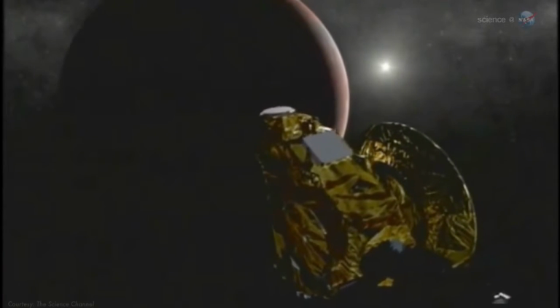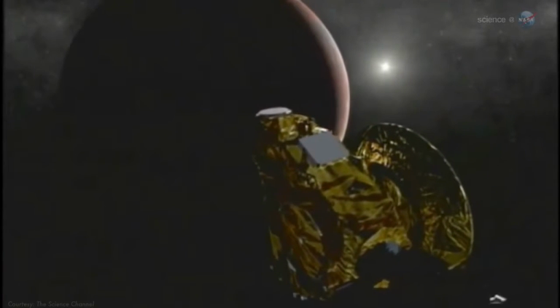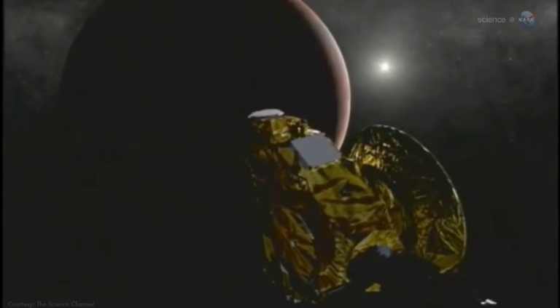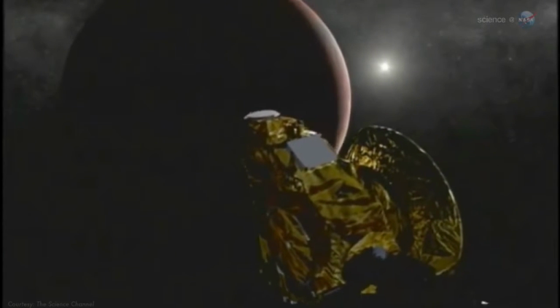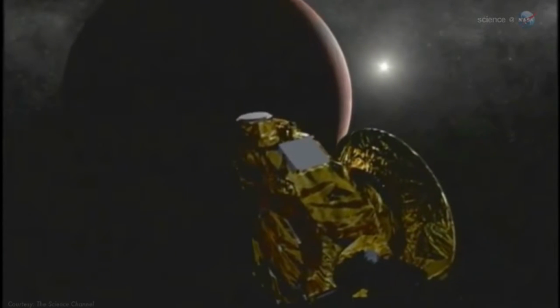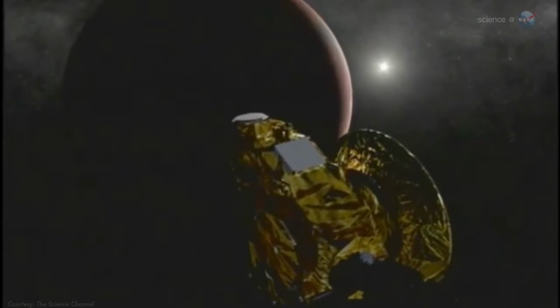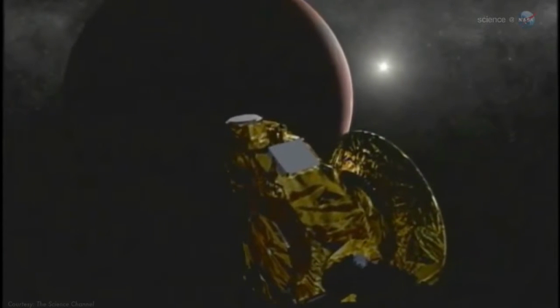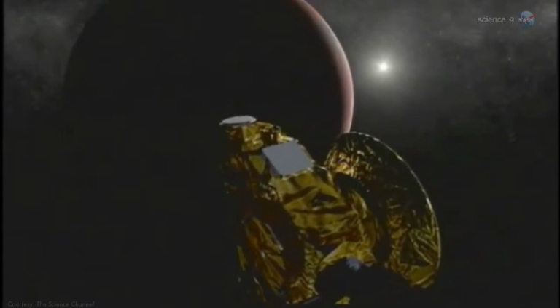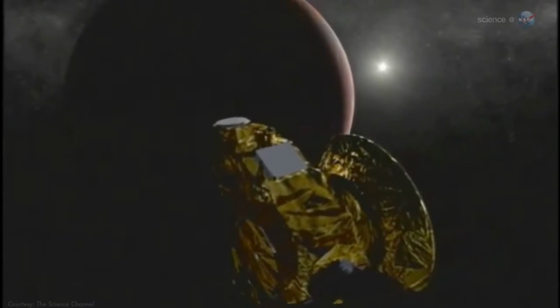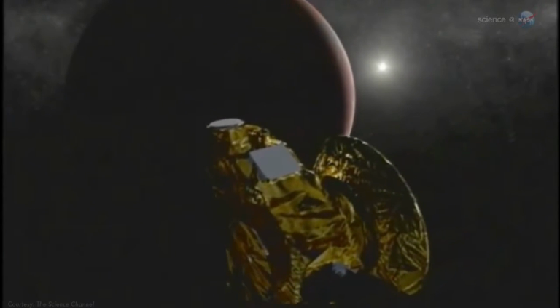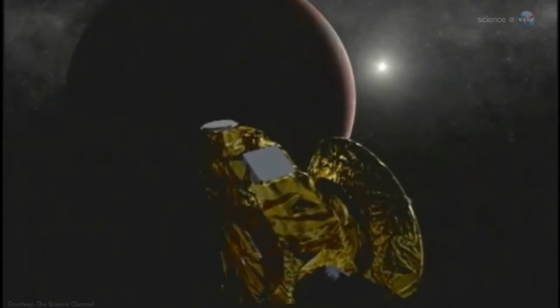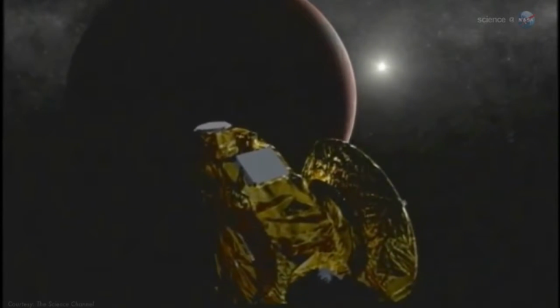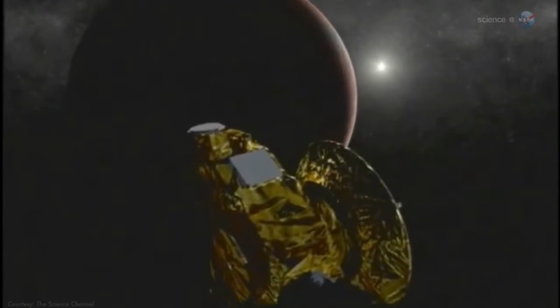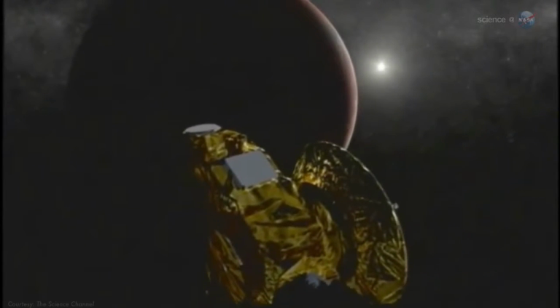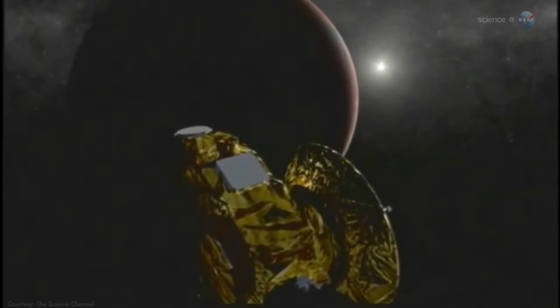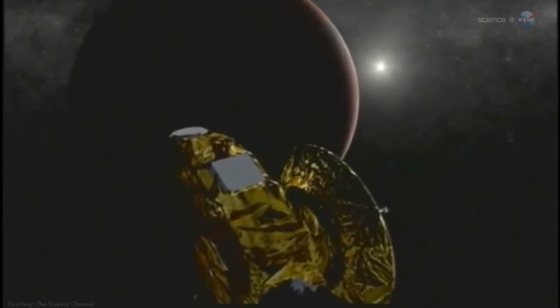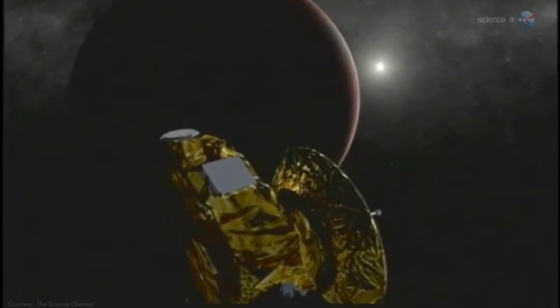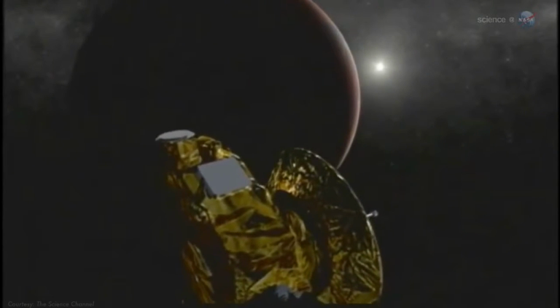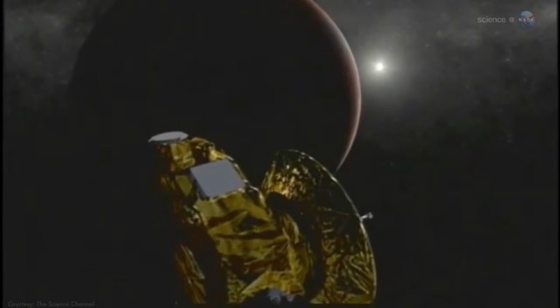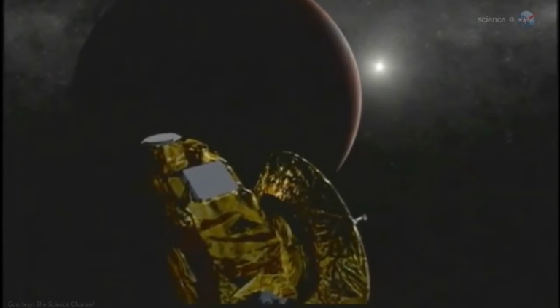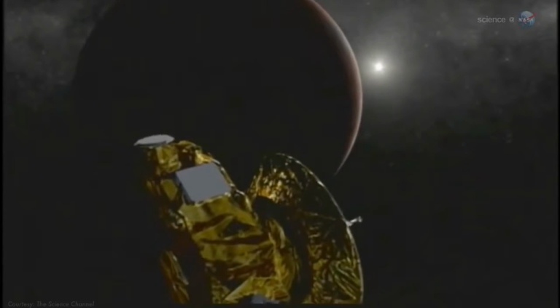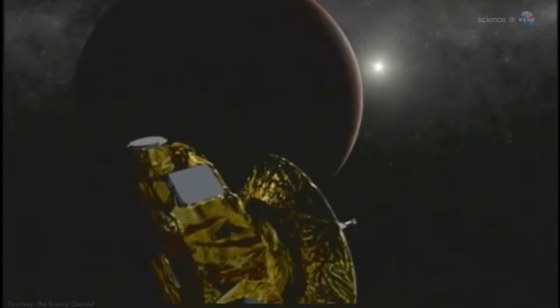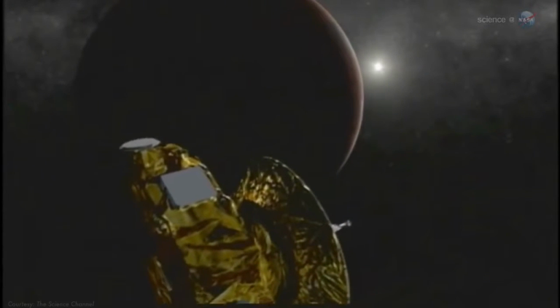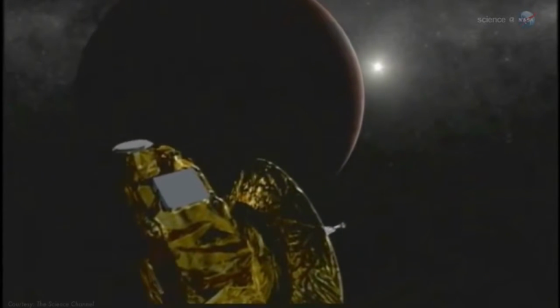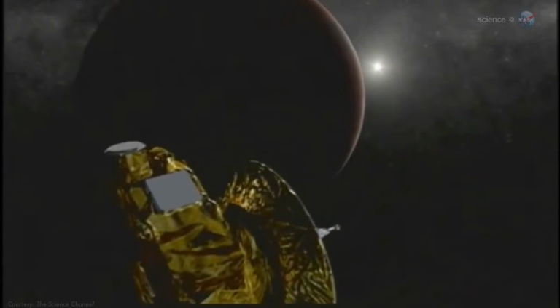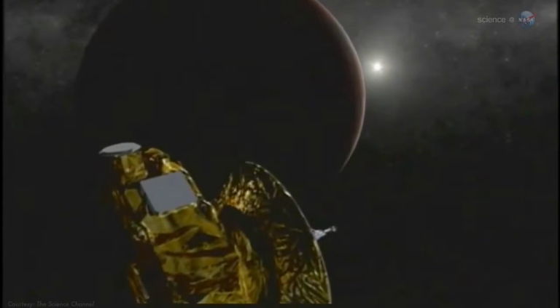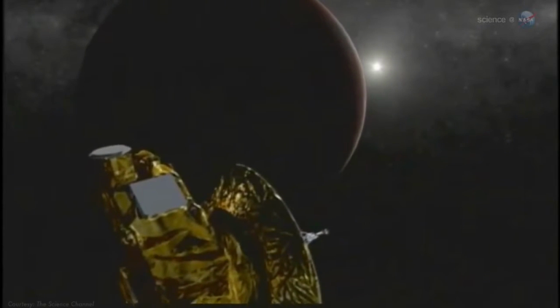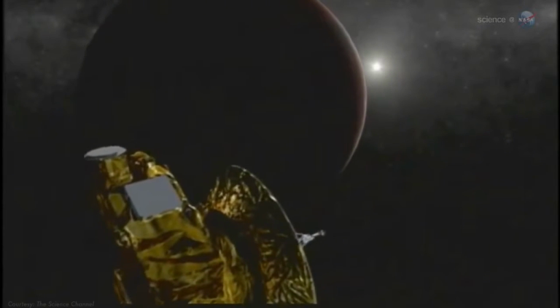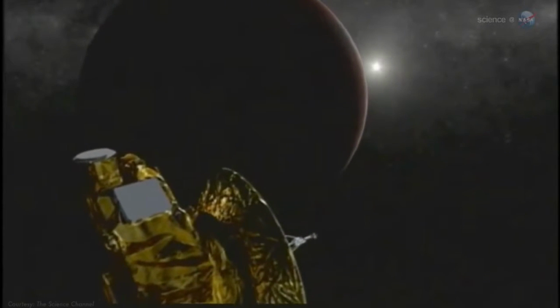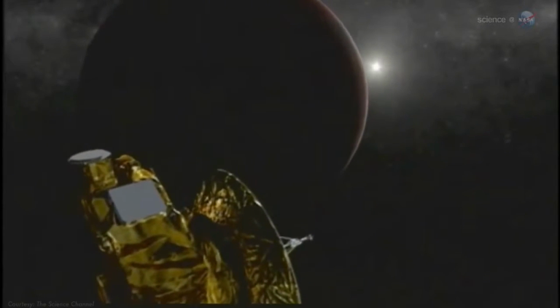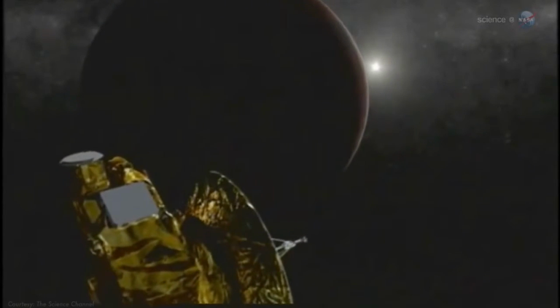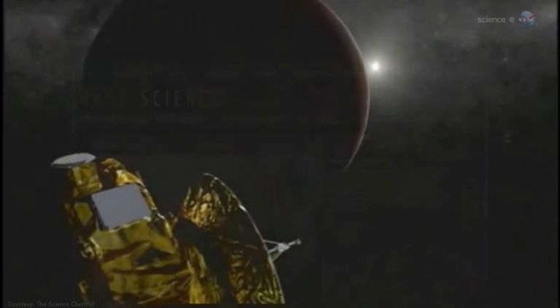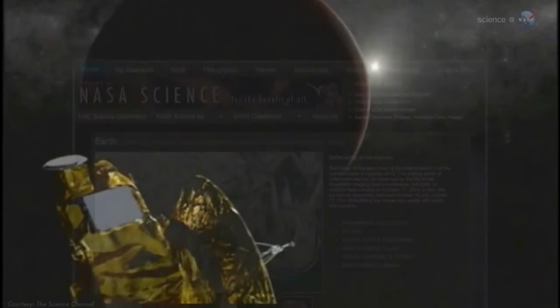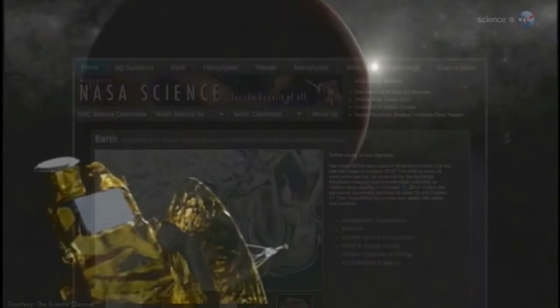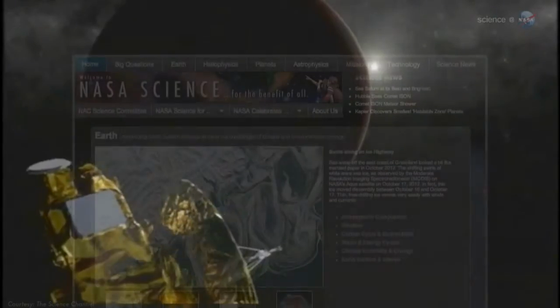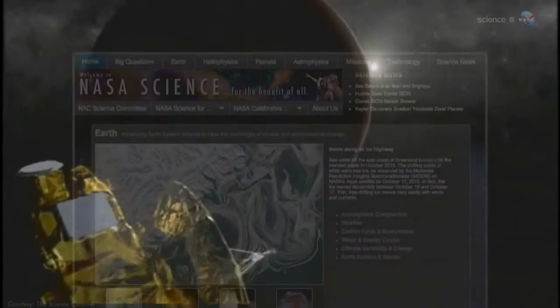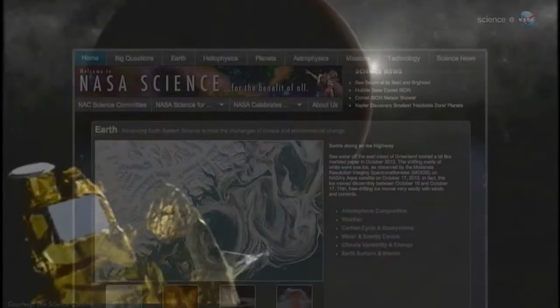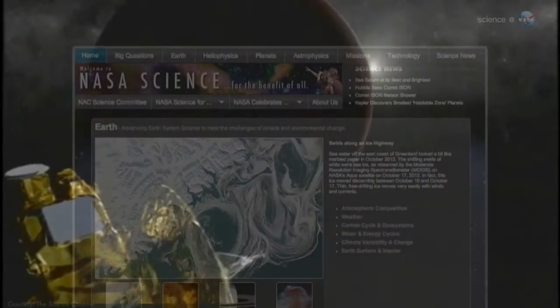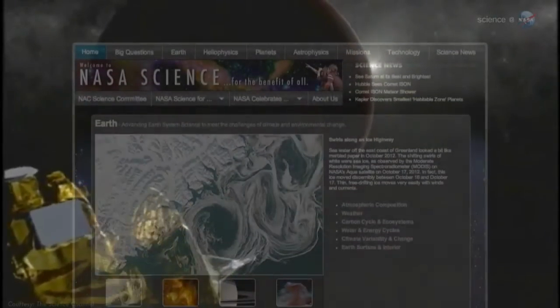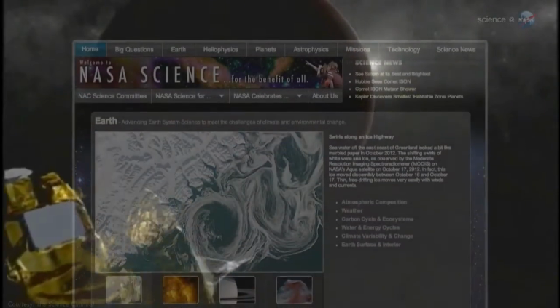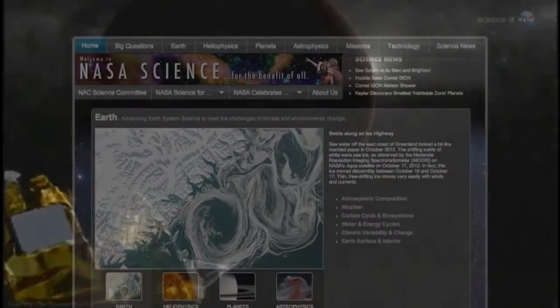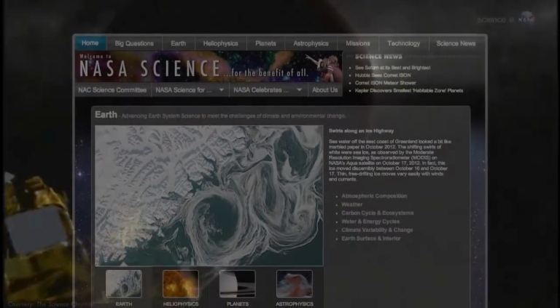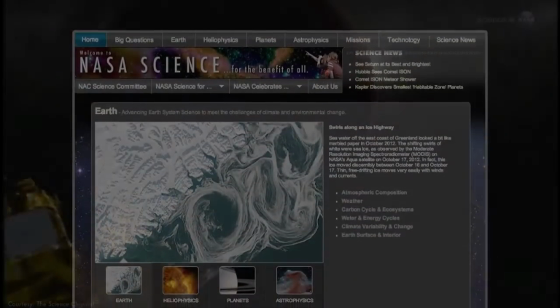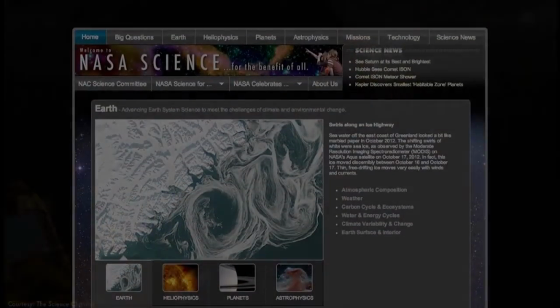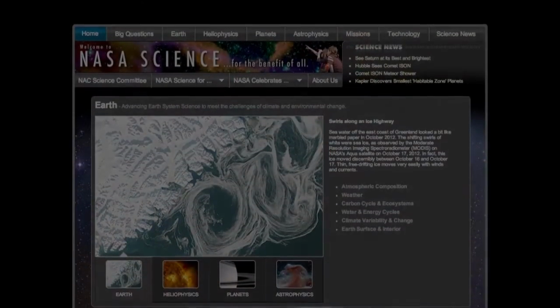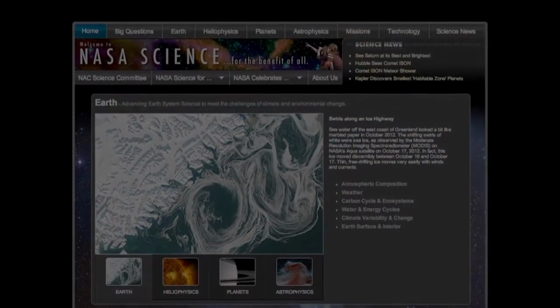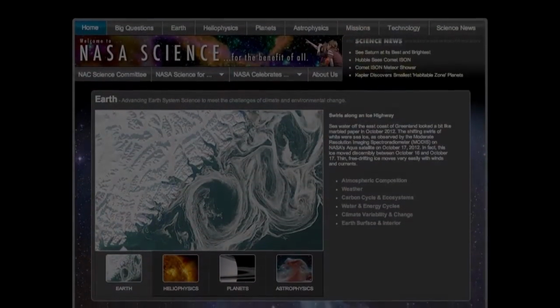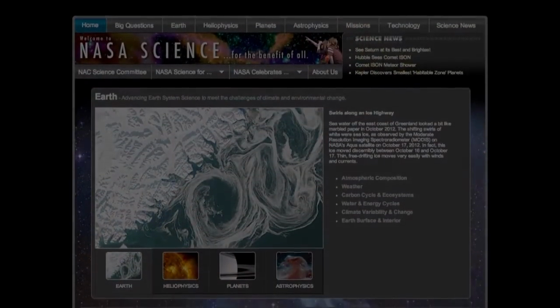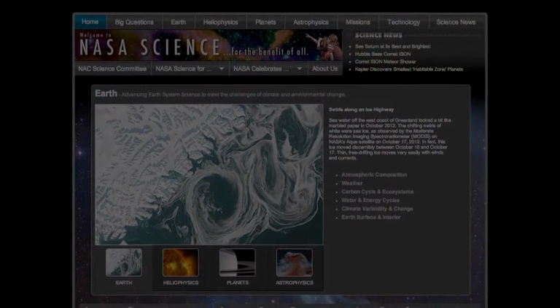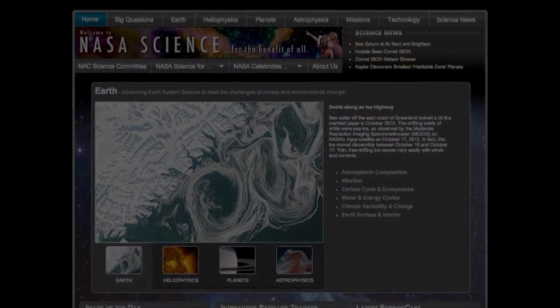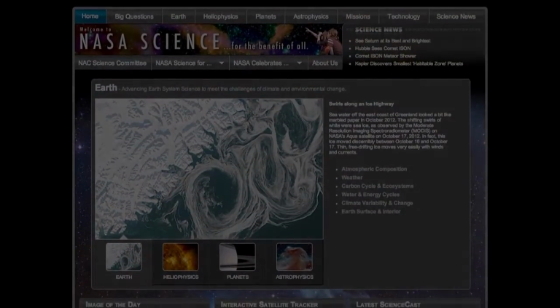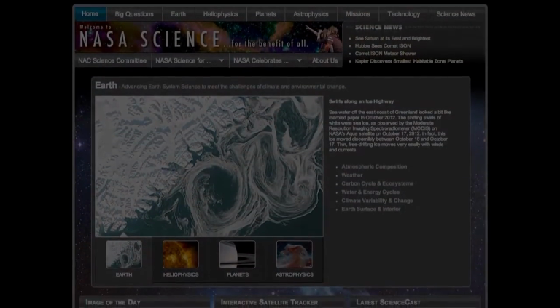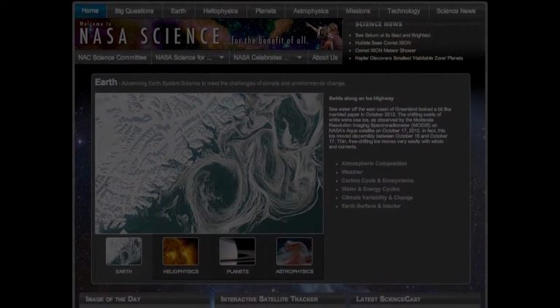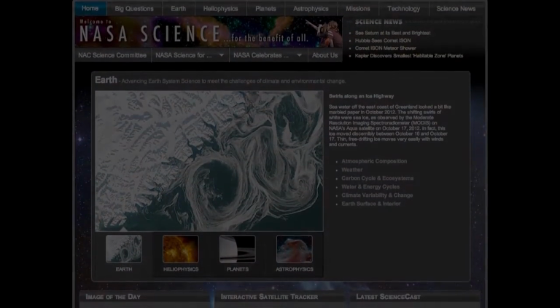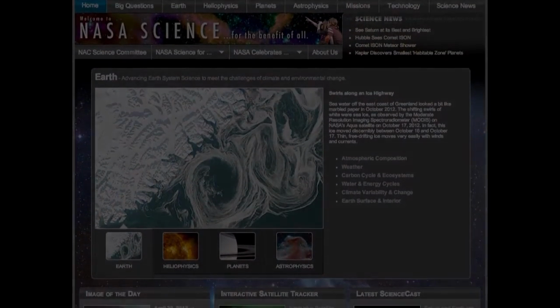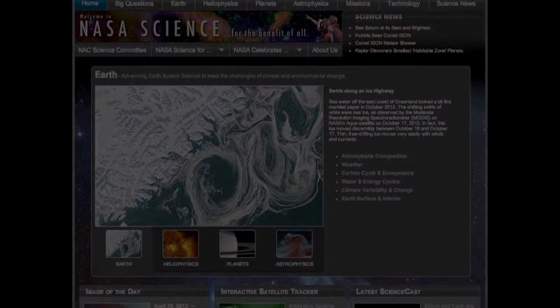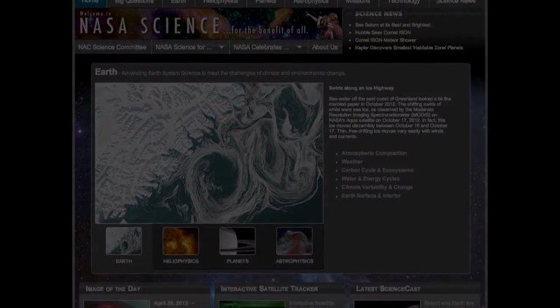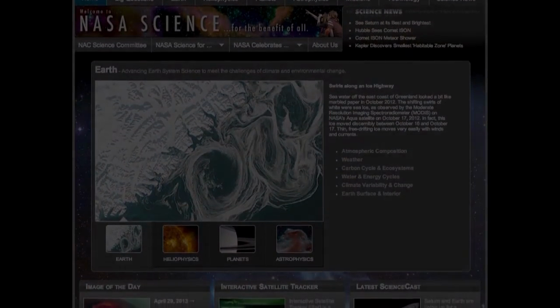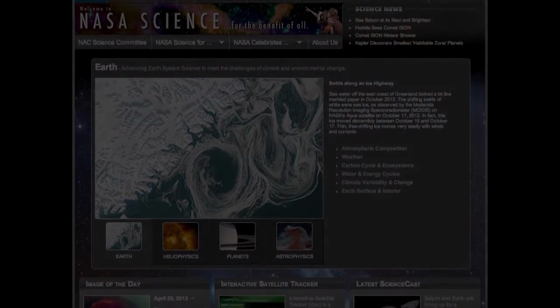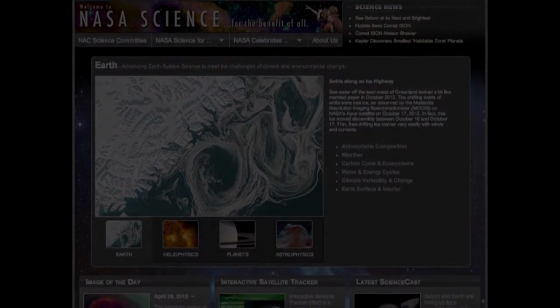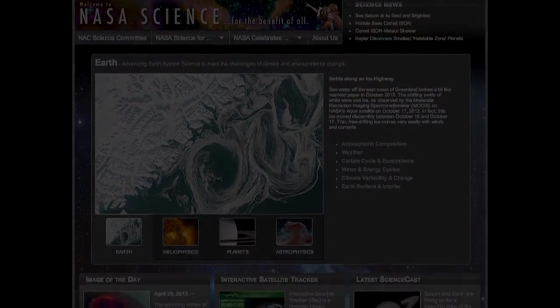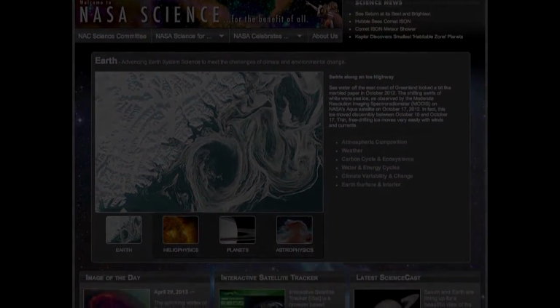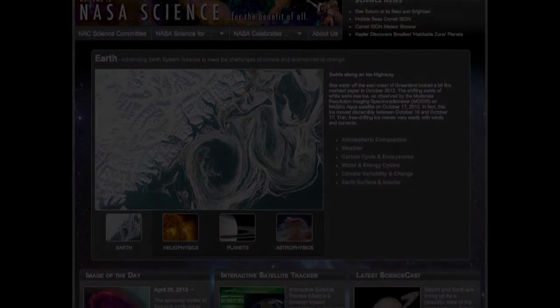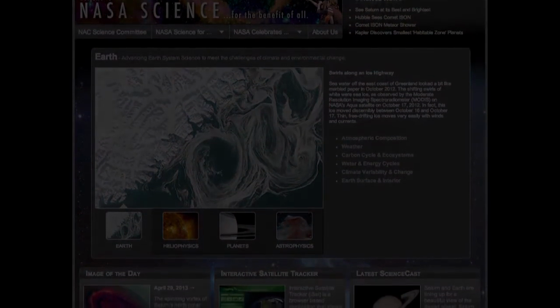One thing, however, is sure: we're almost there. For more from the outer reaches of our solar system, visit science.nasa.gov.